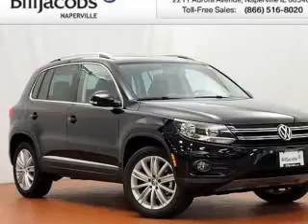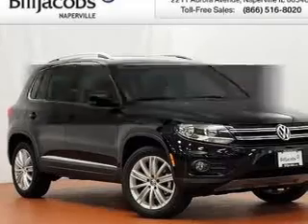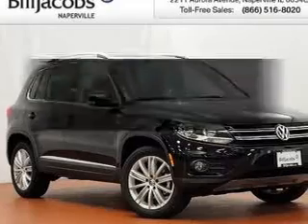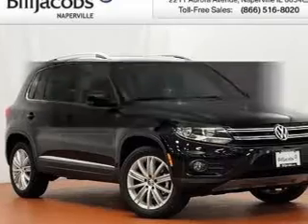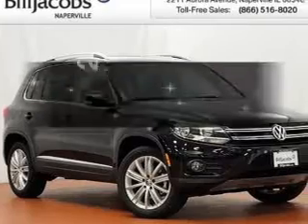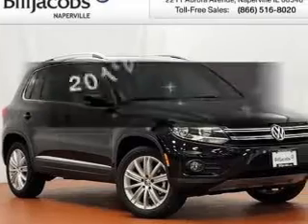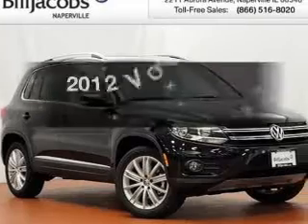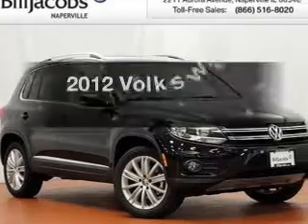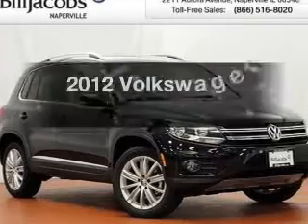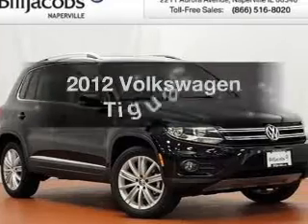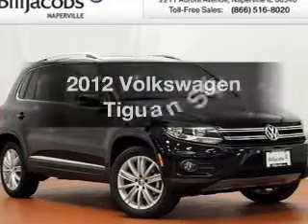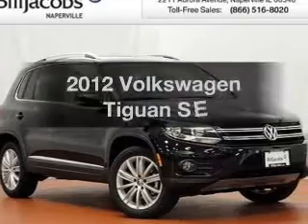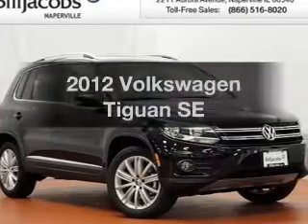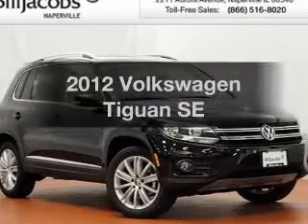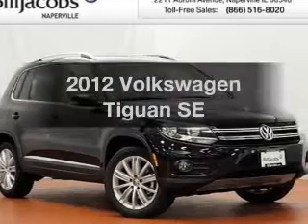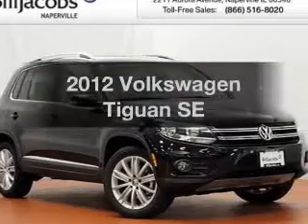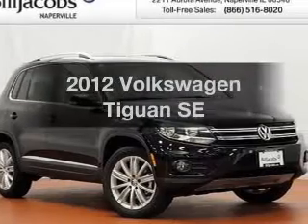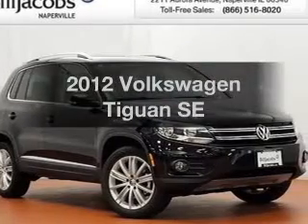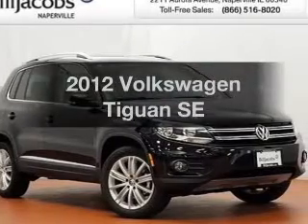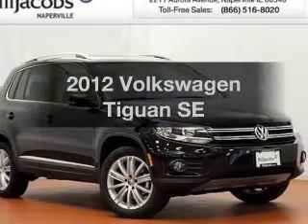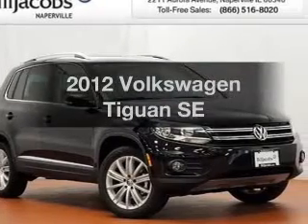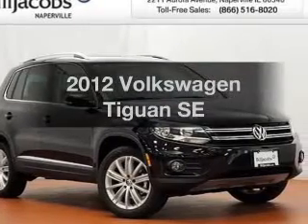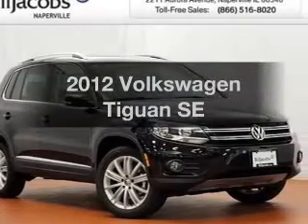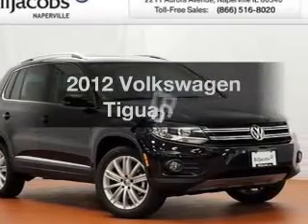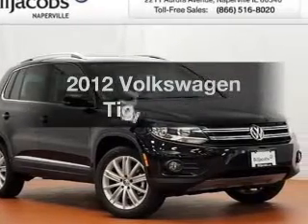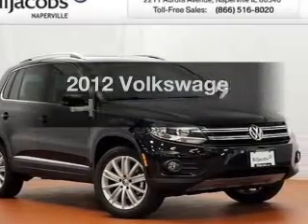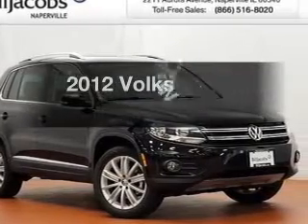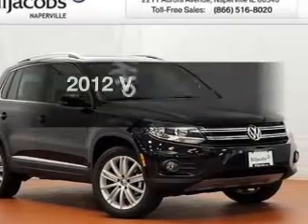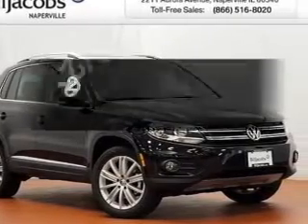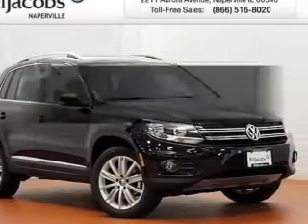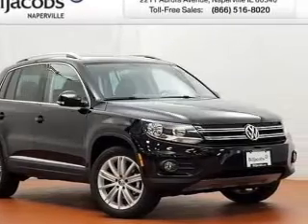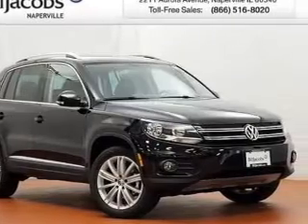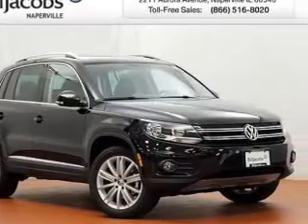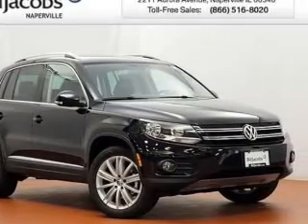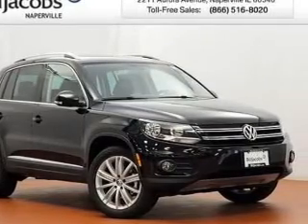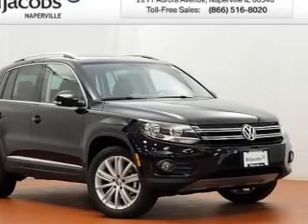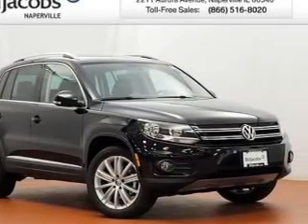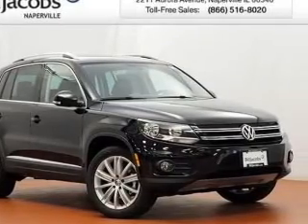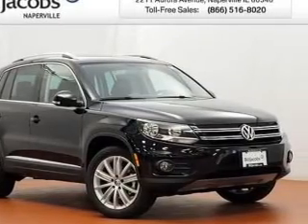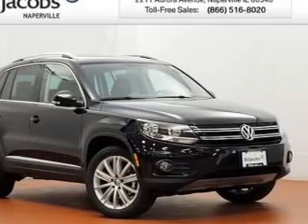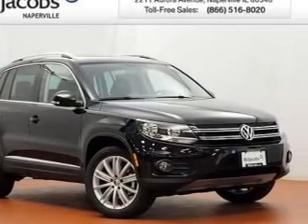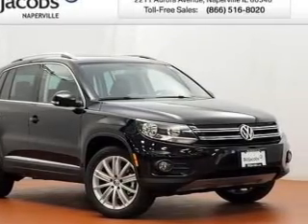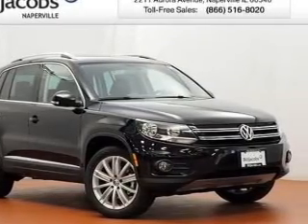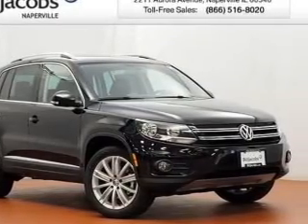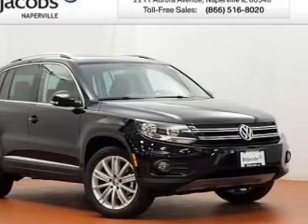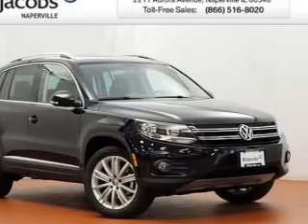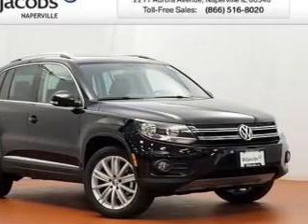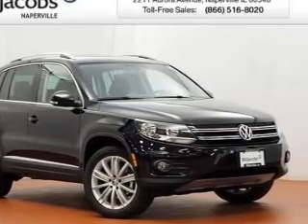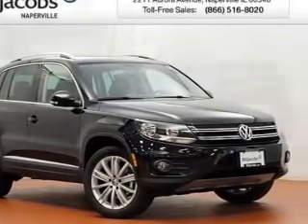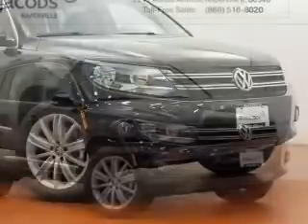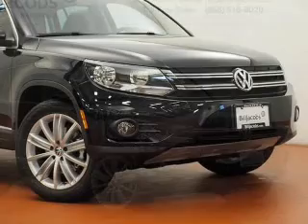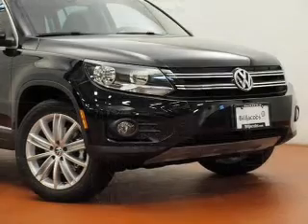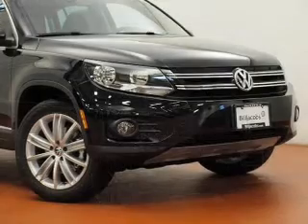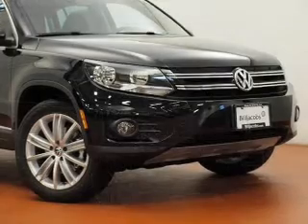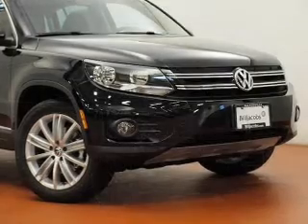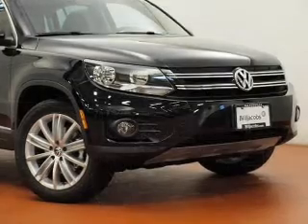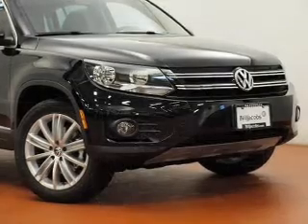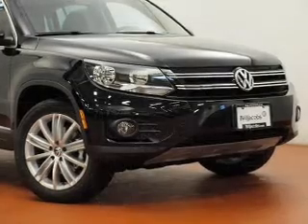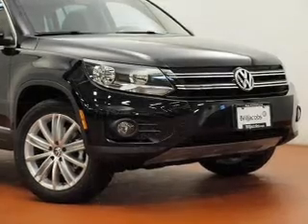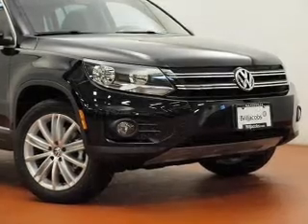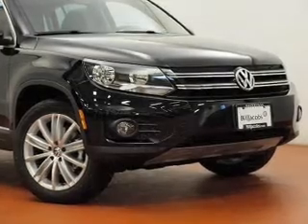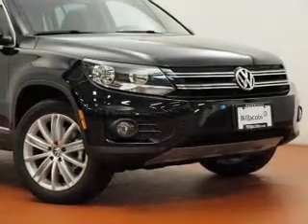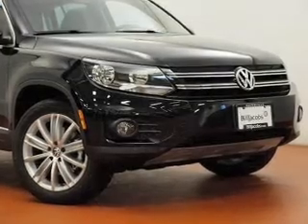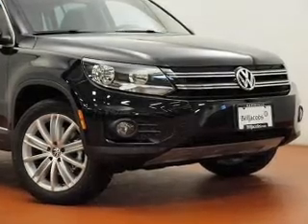Get noticed in this 2012 Volkswagen Tiguan. Travel the roads in style and comfort in this great vehicle.